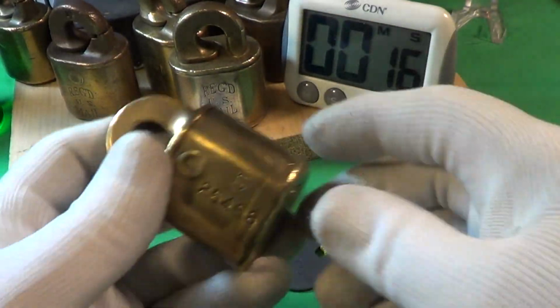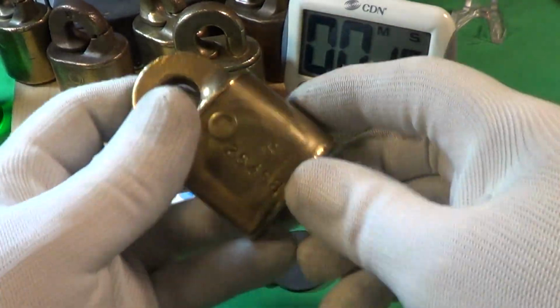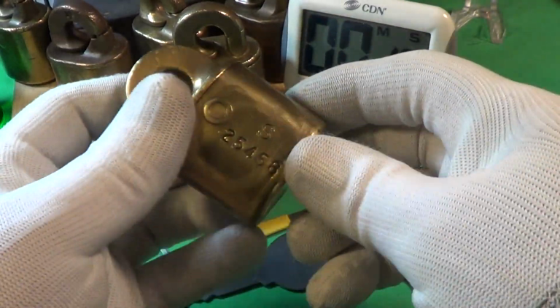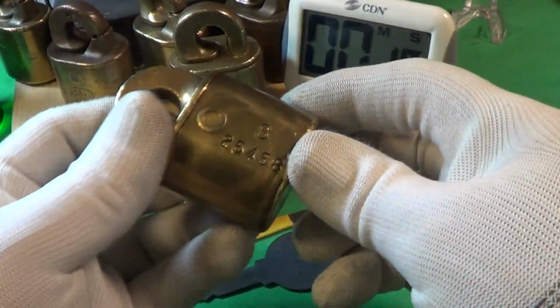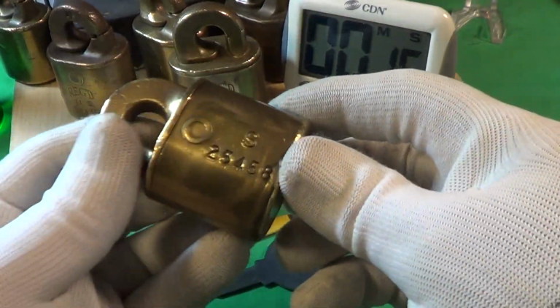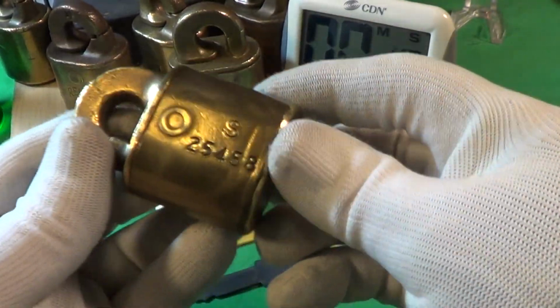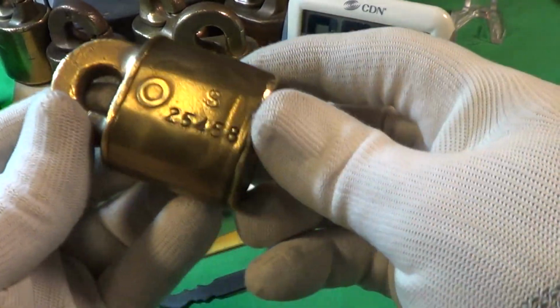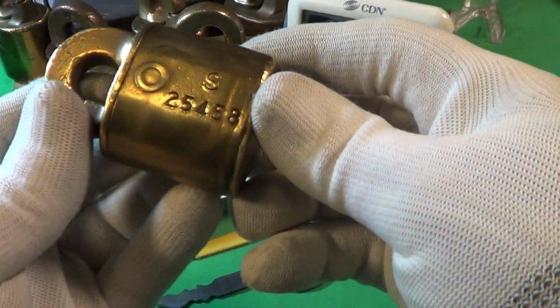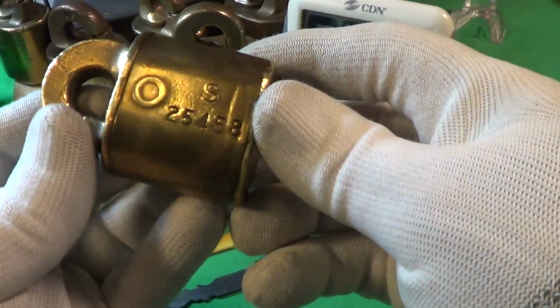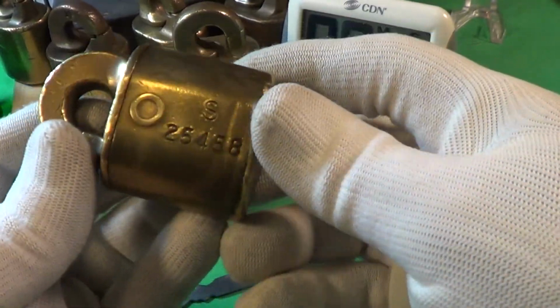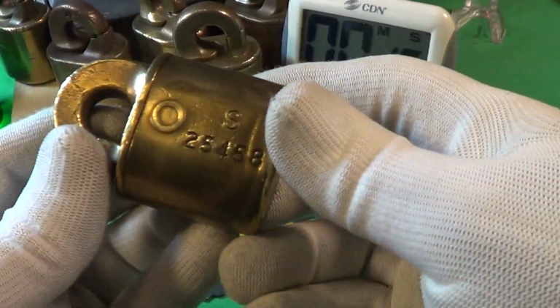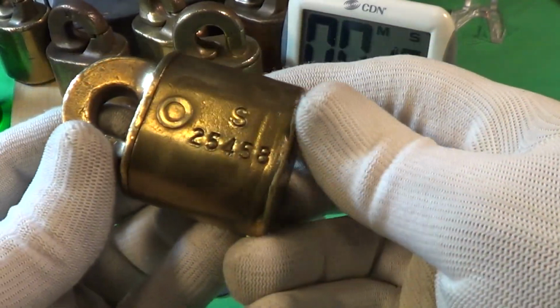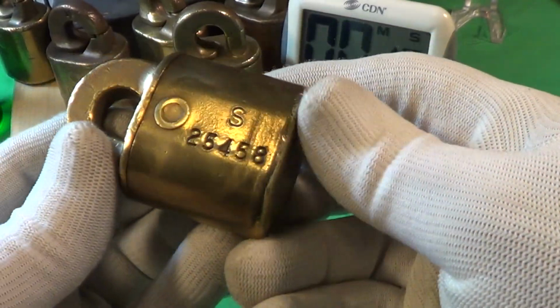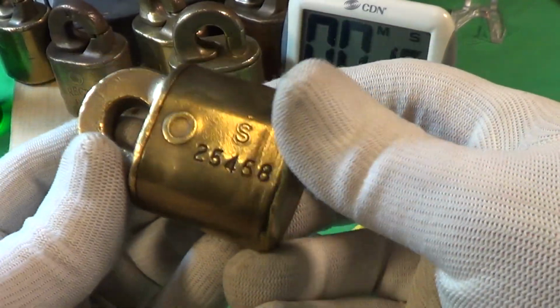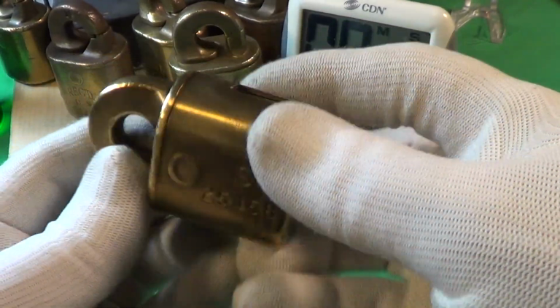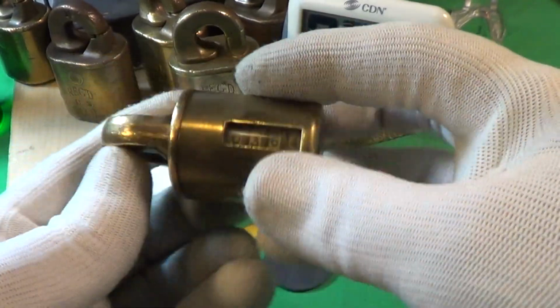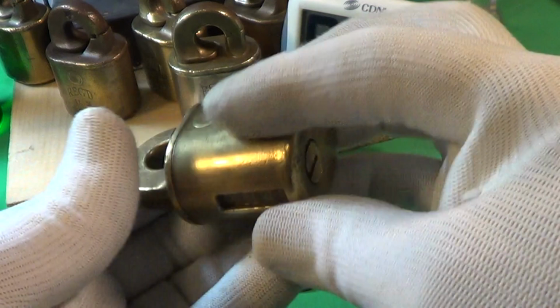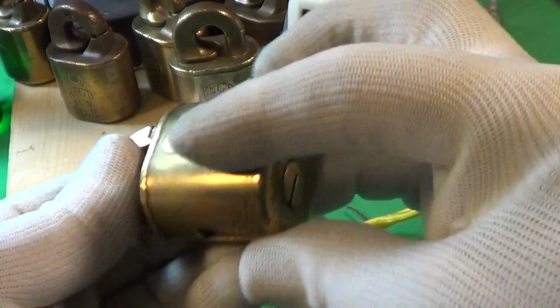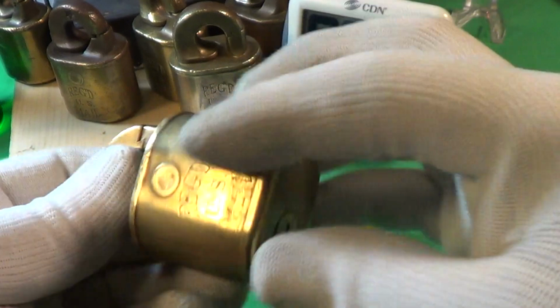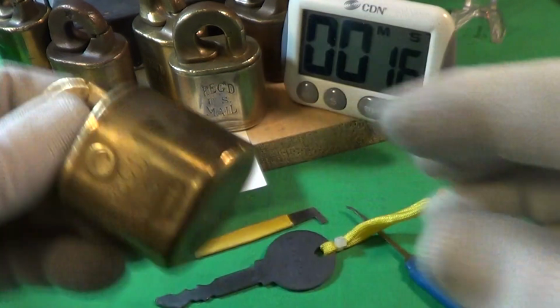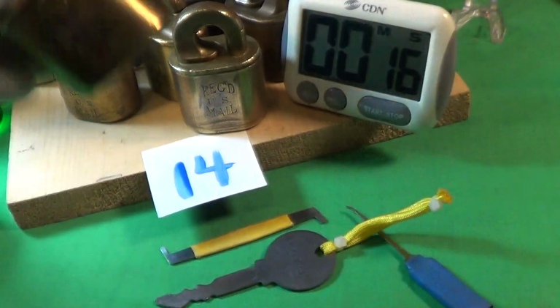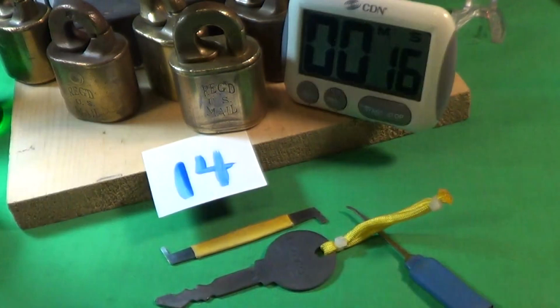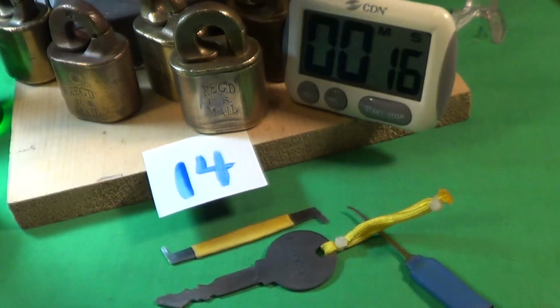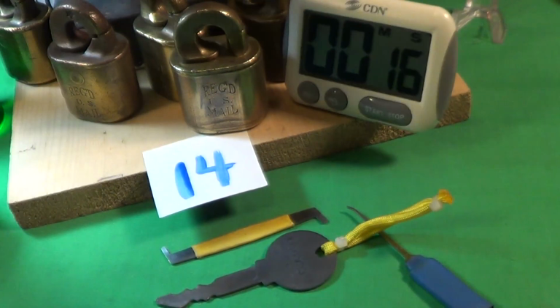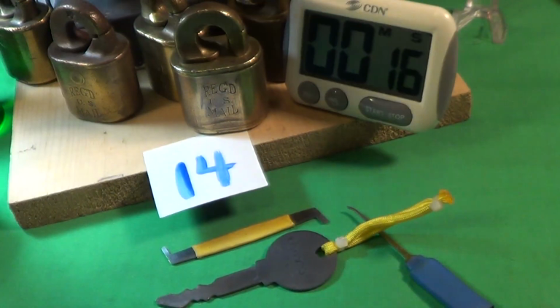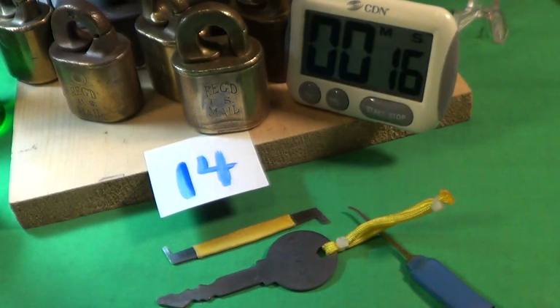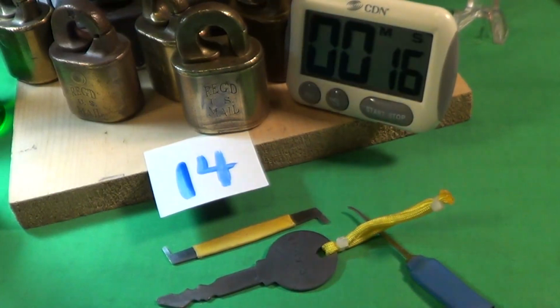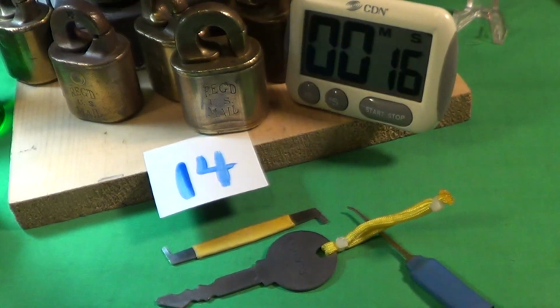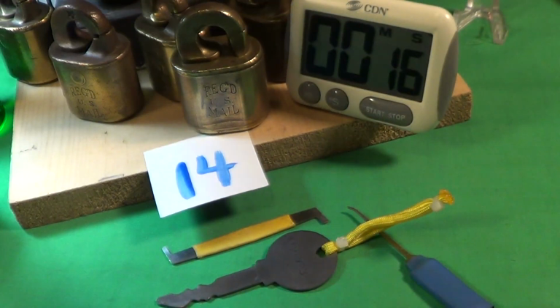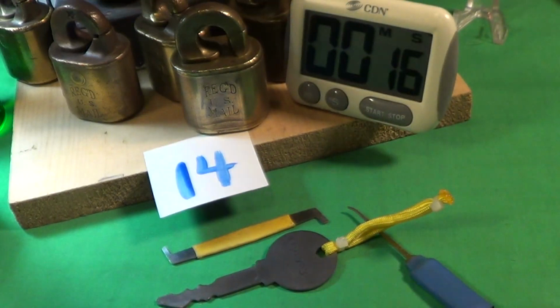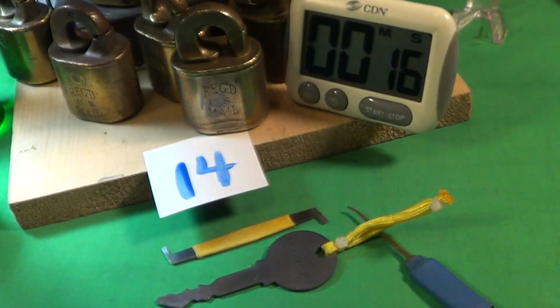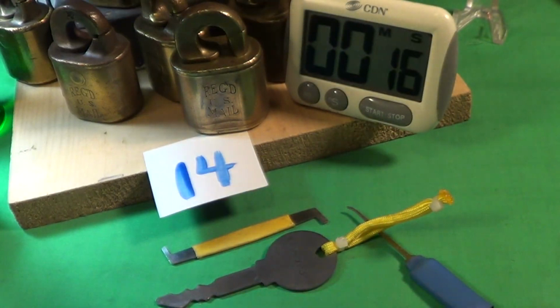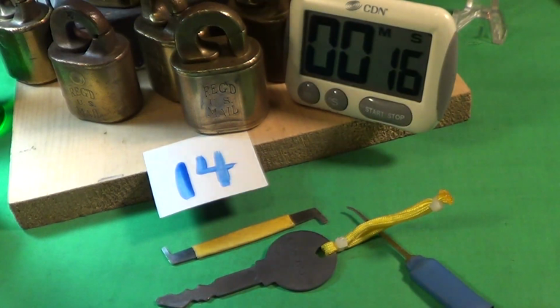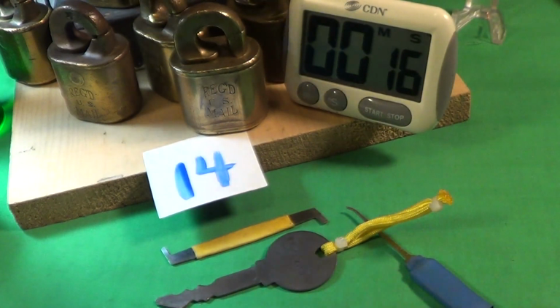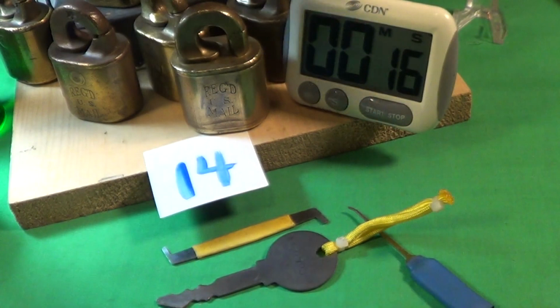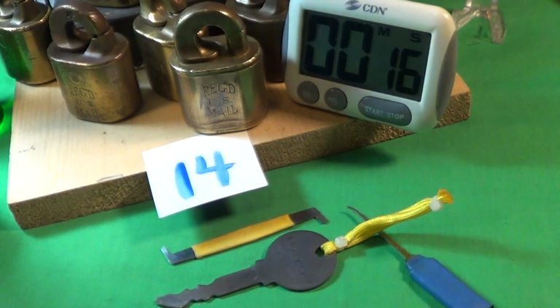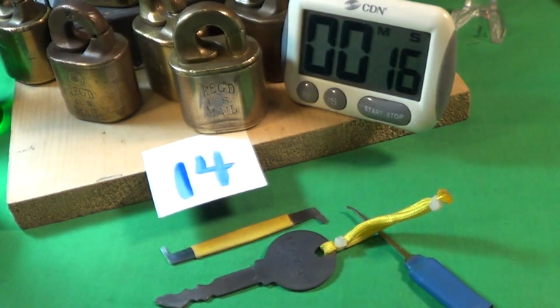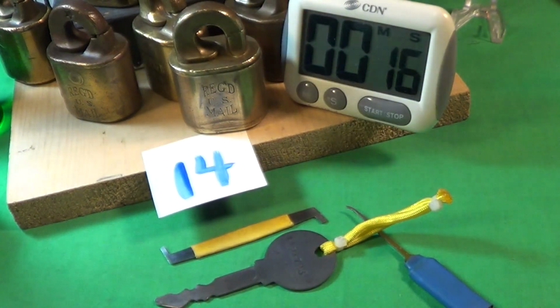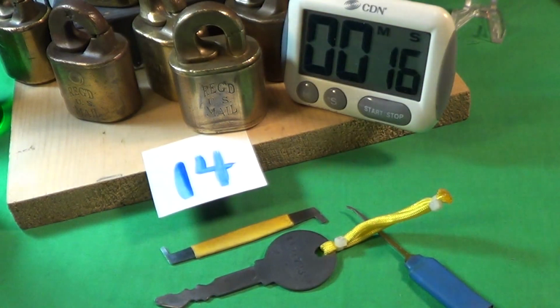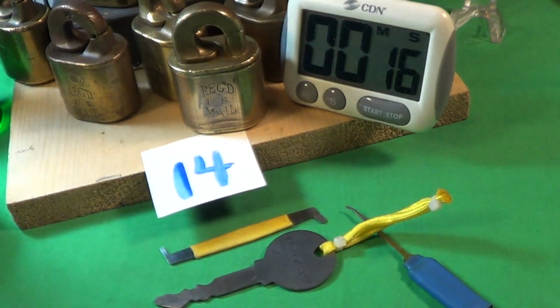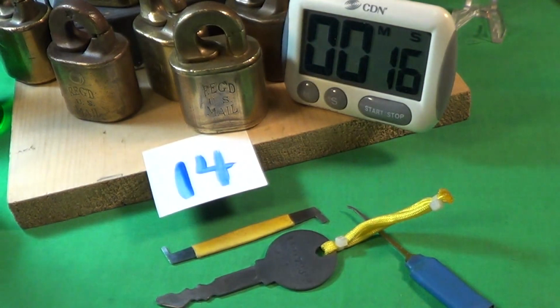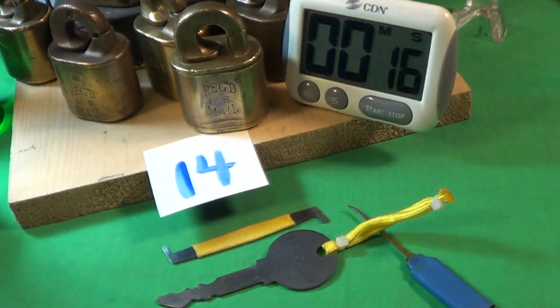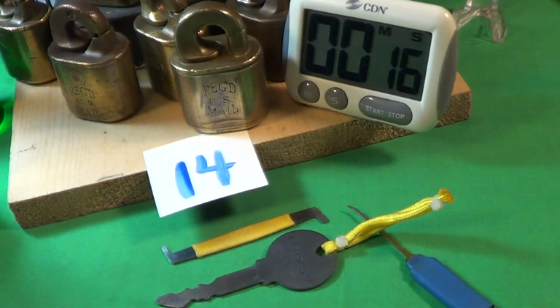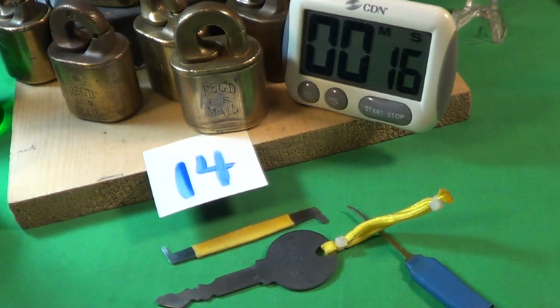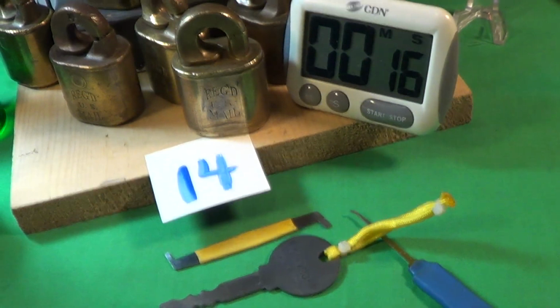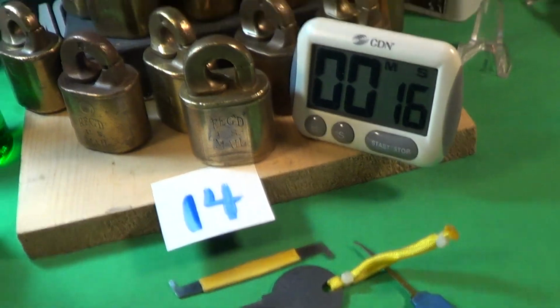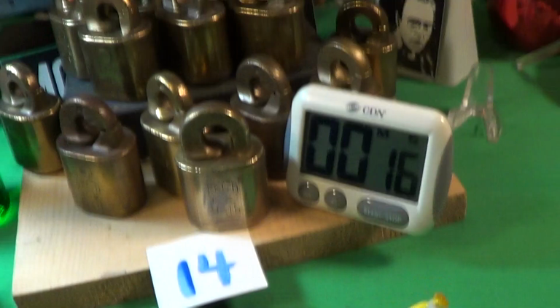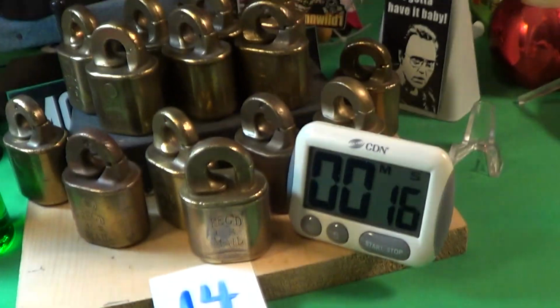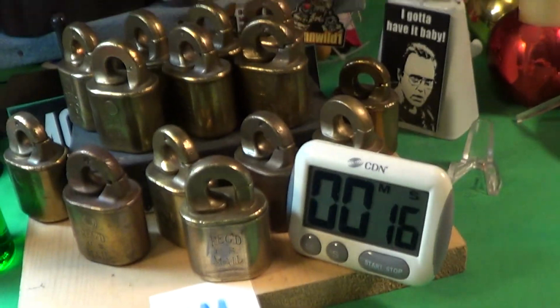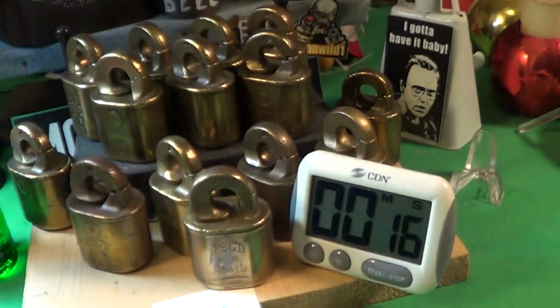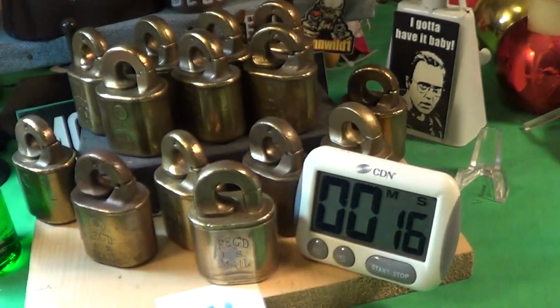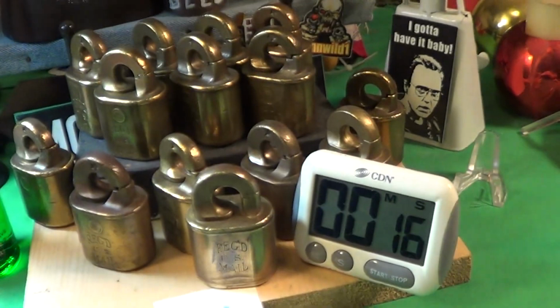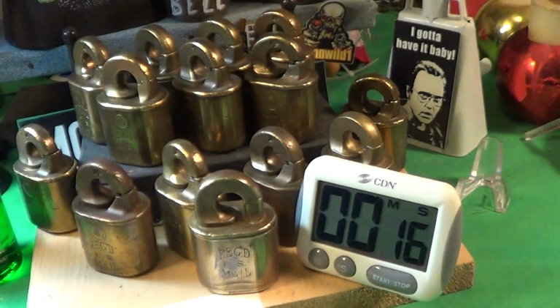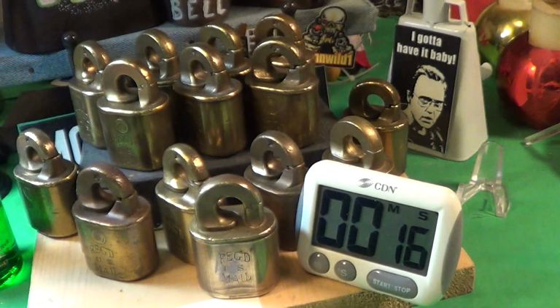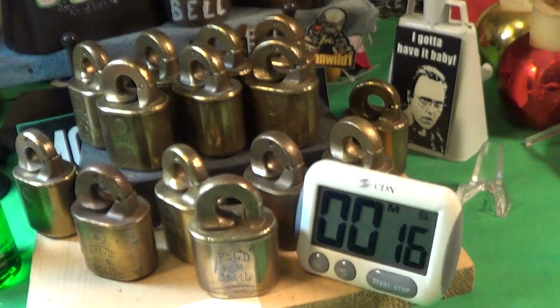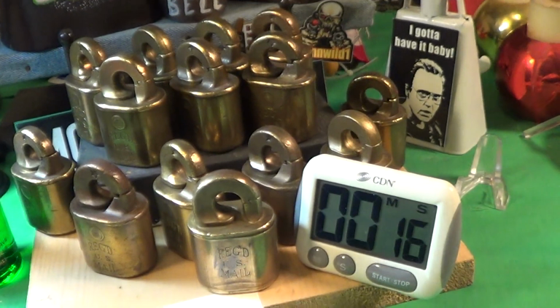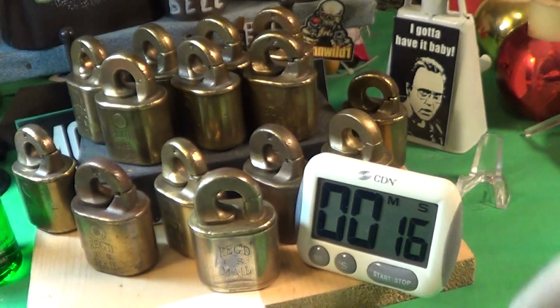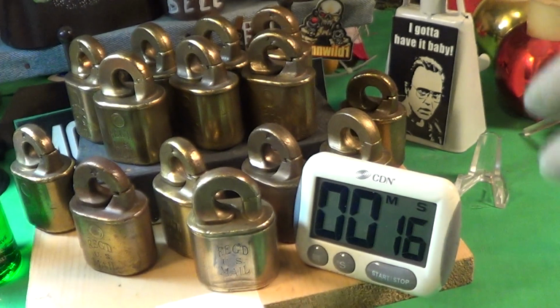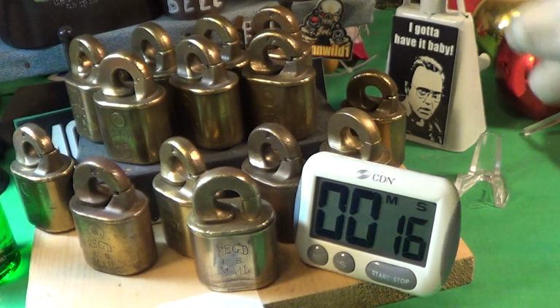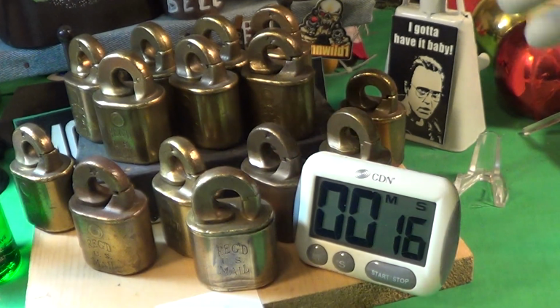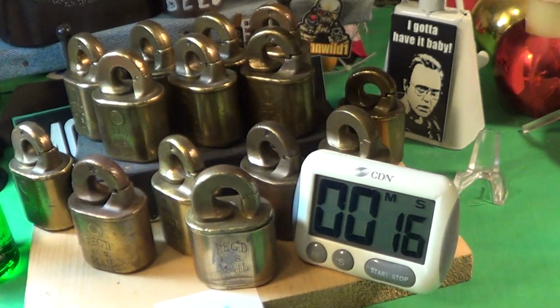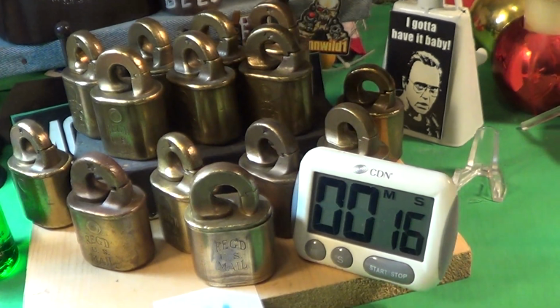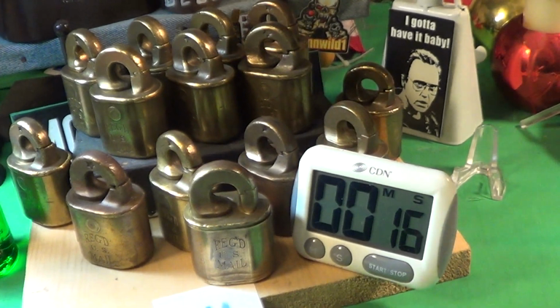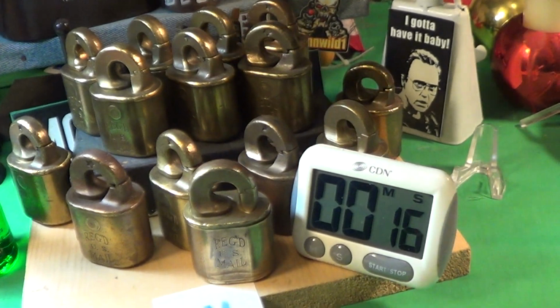So that is the key, these are the locks, and I'm gonna give these postal locks just a little bit of cowbell.